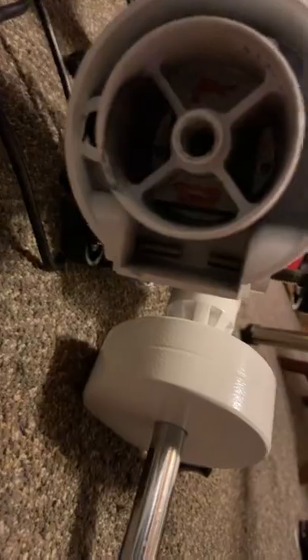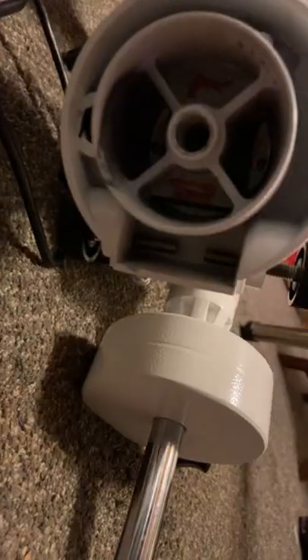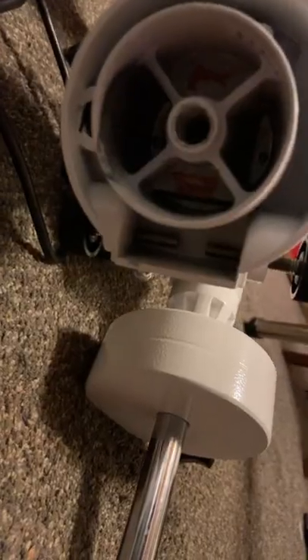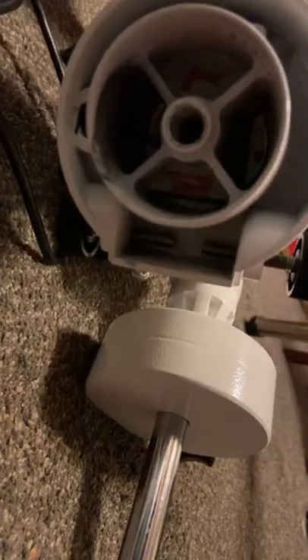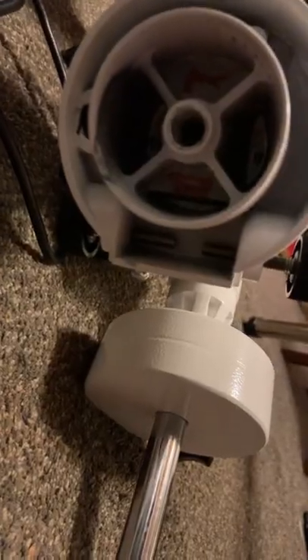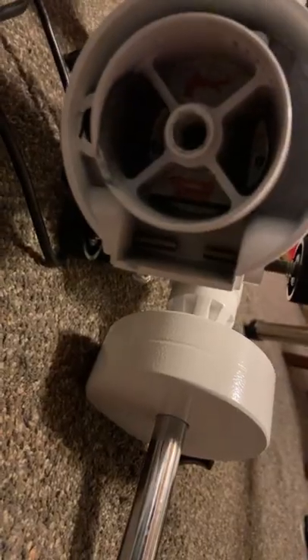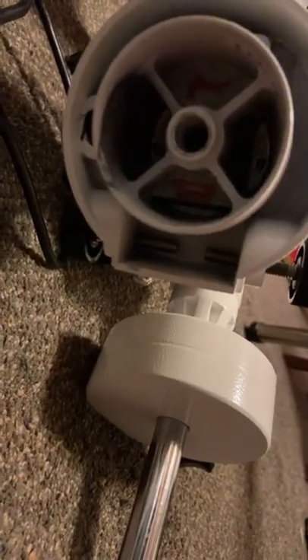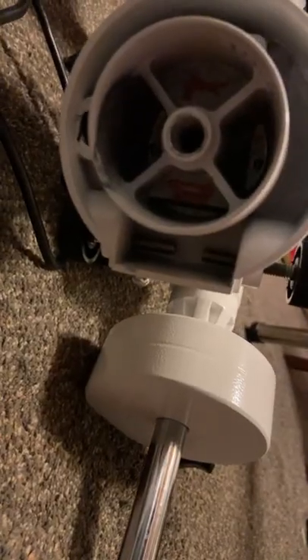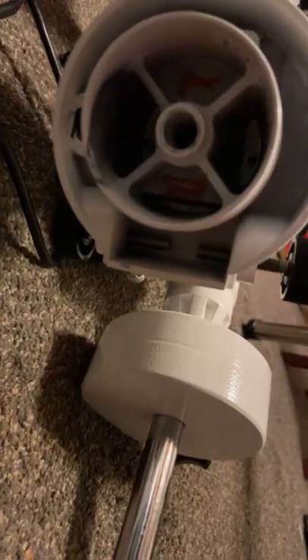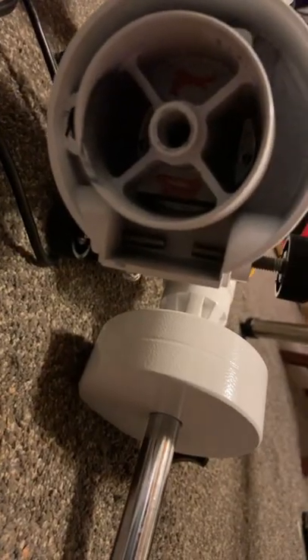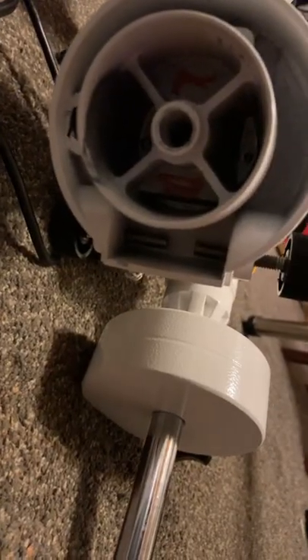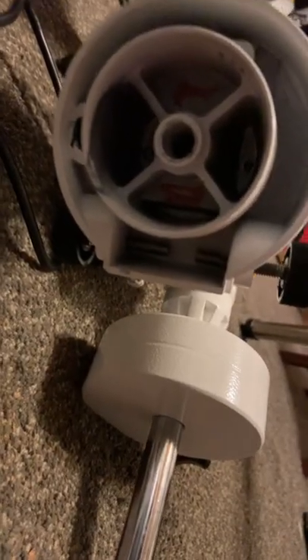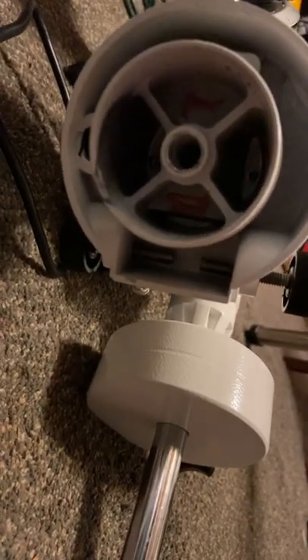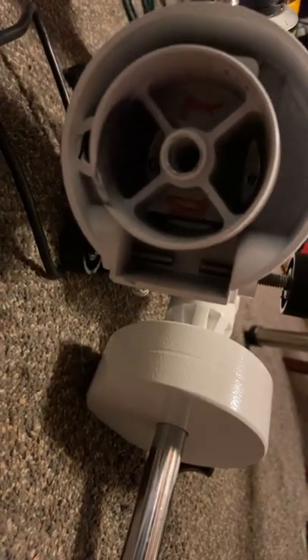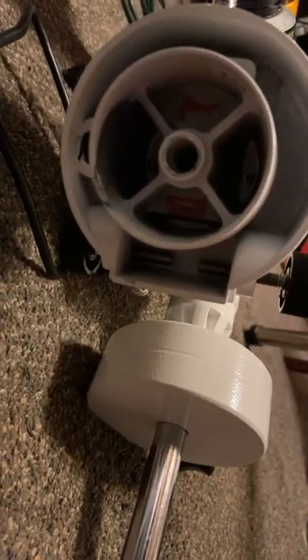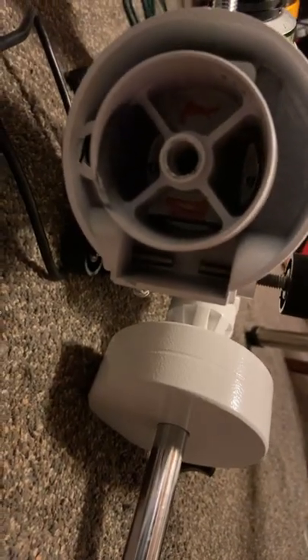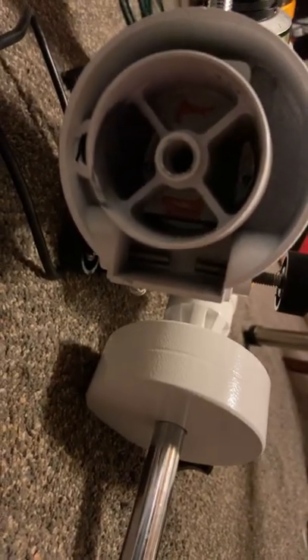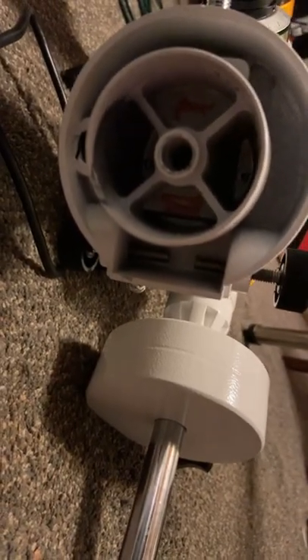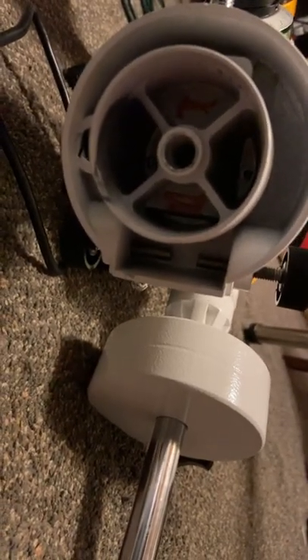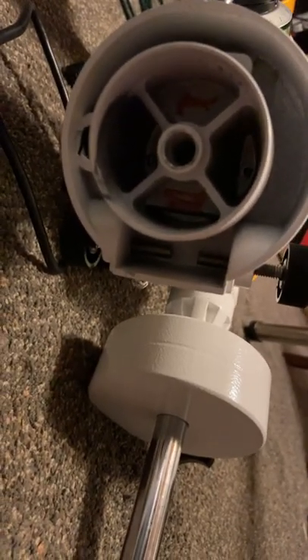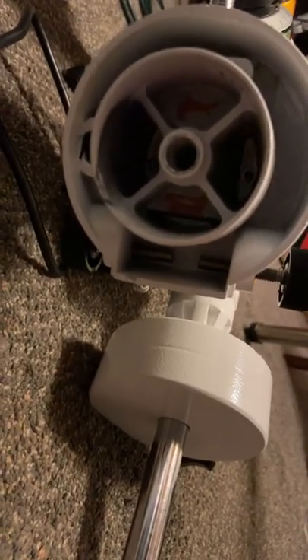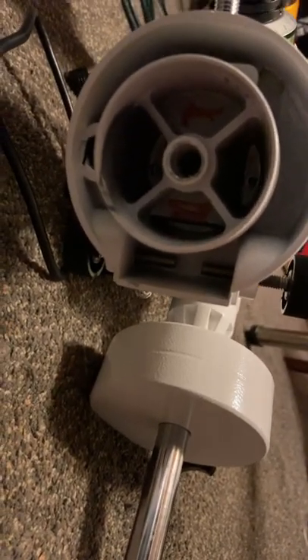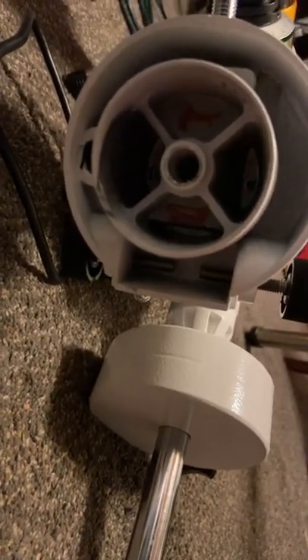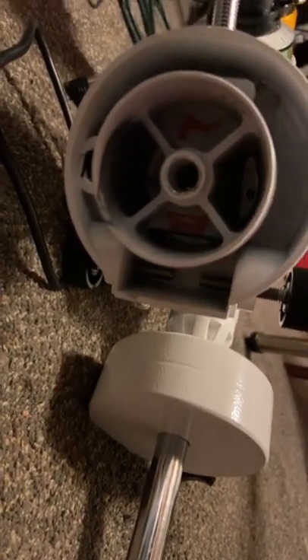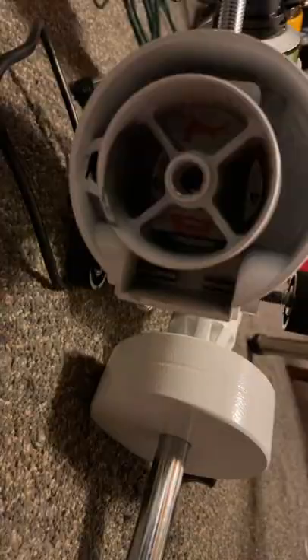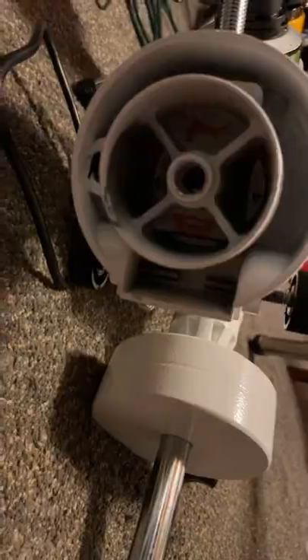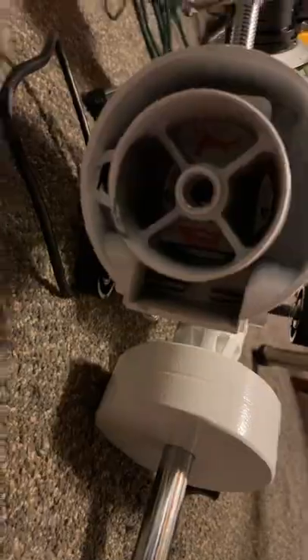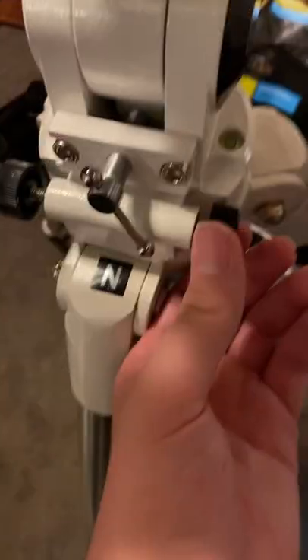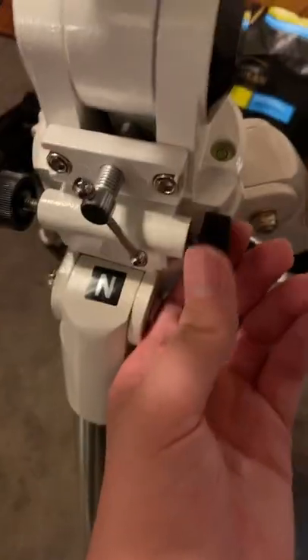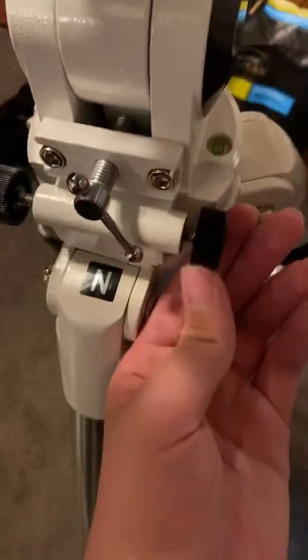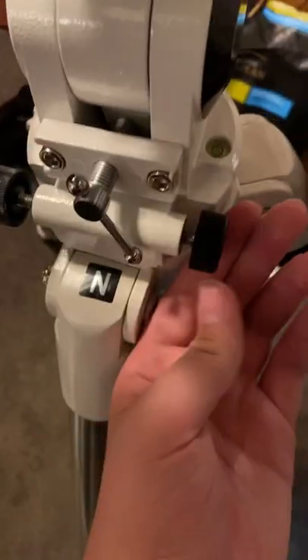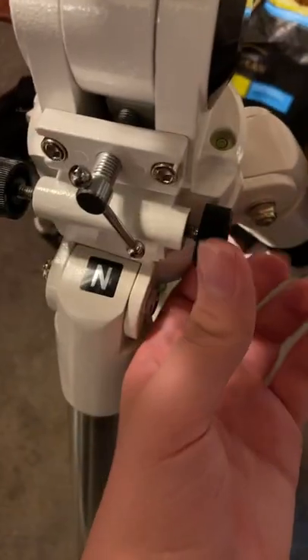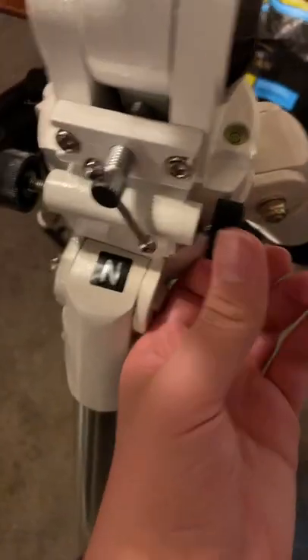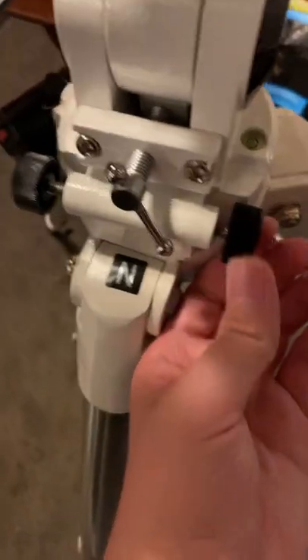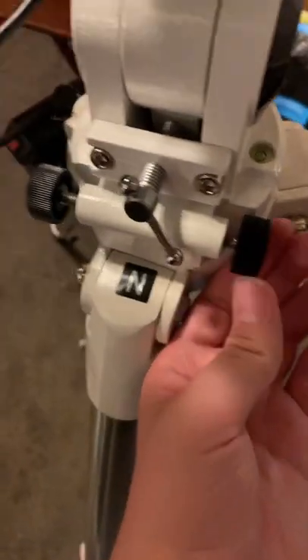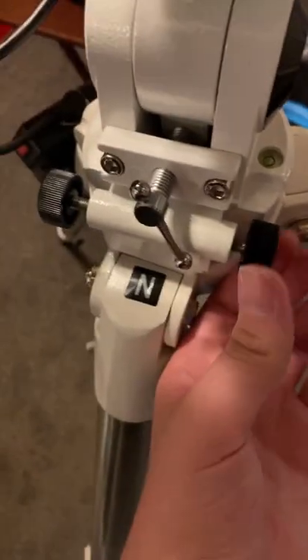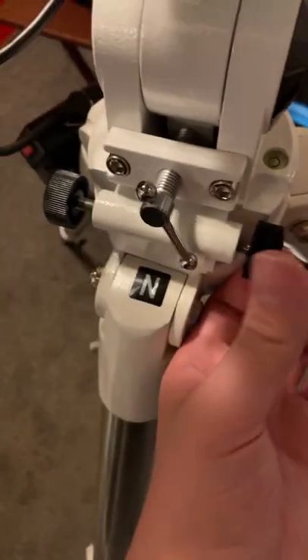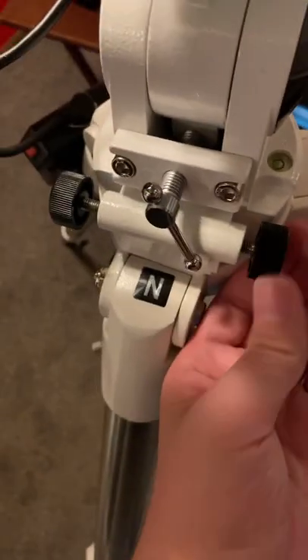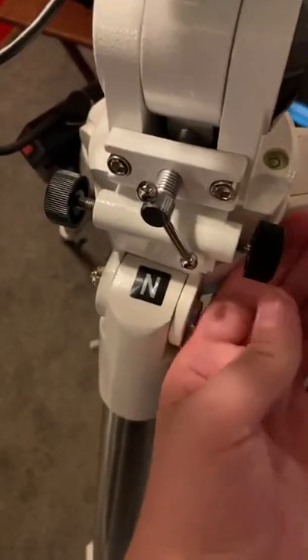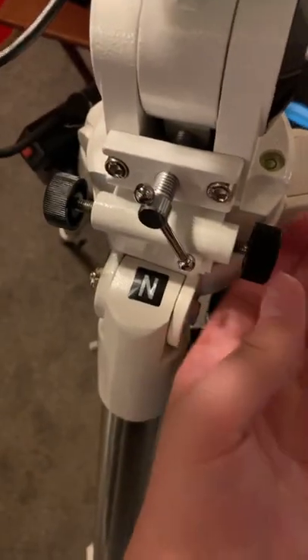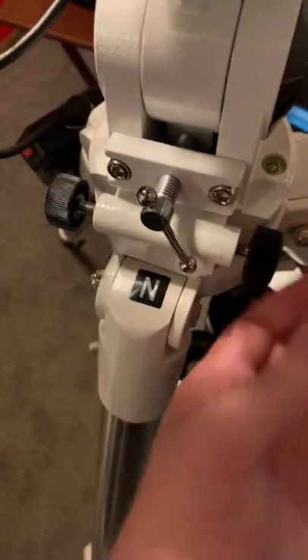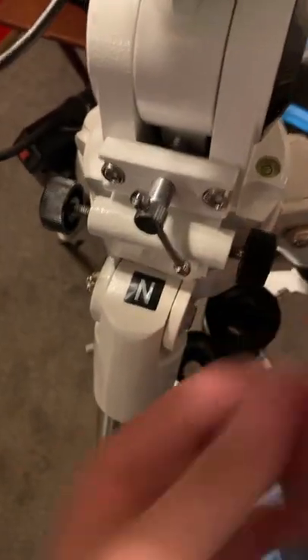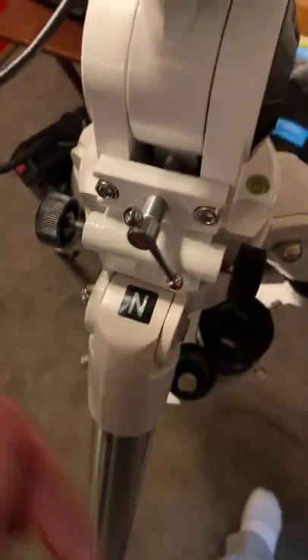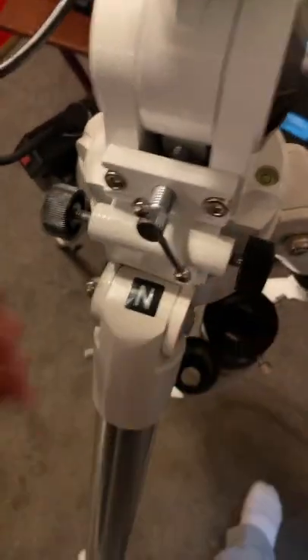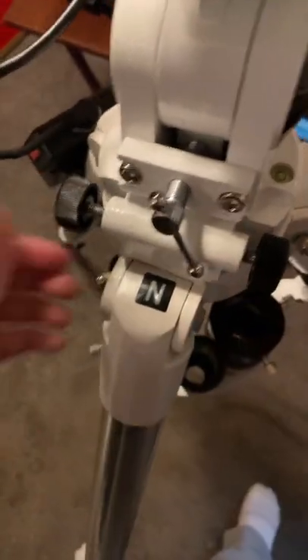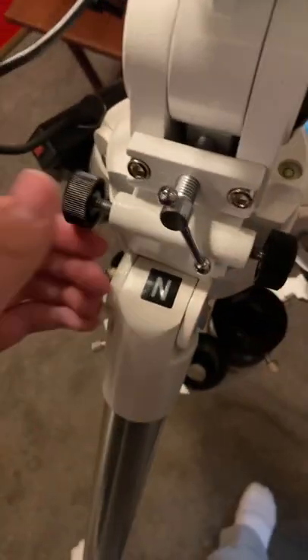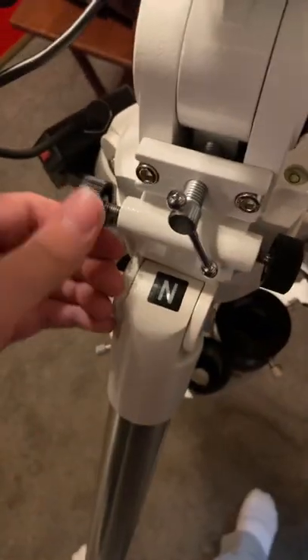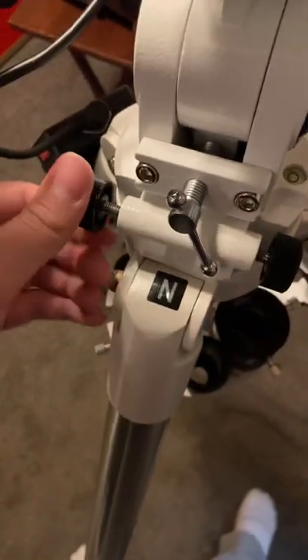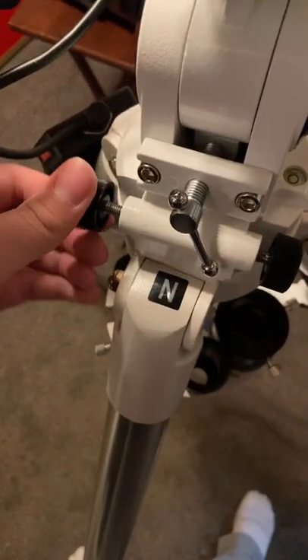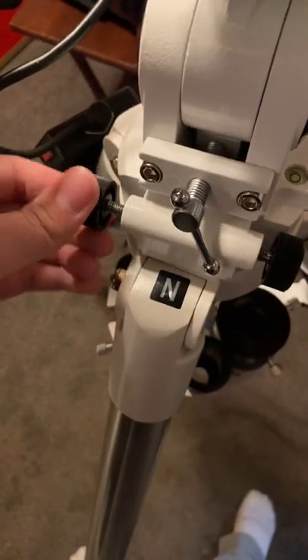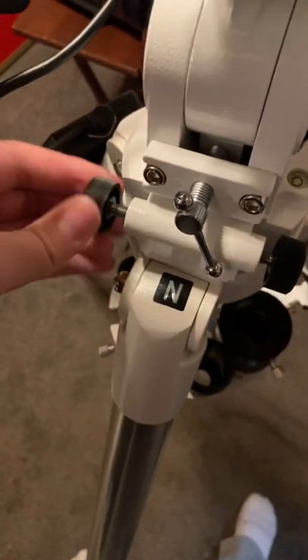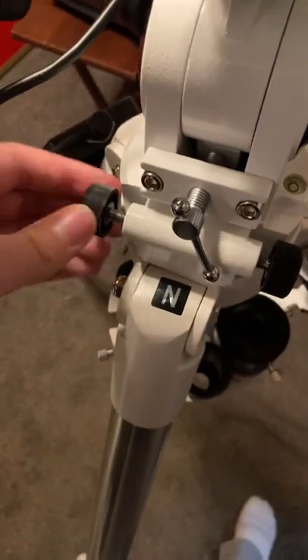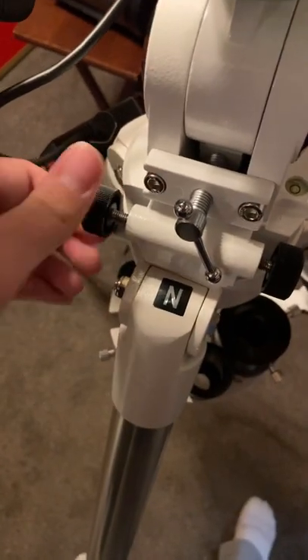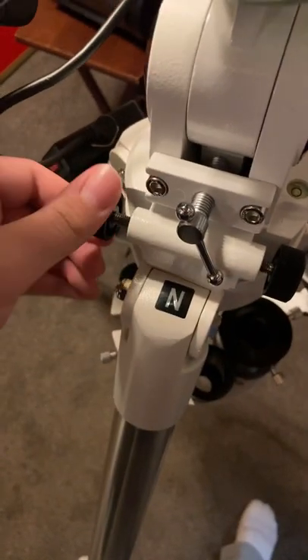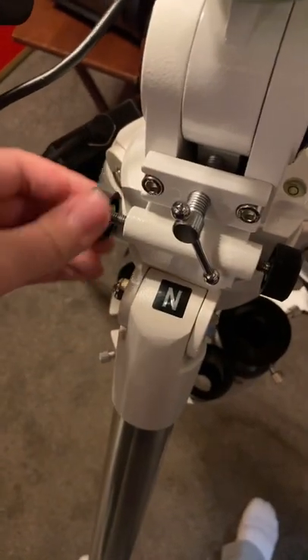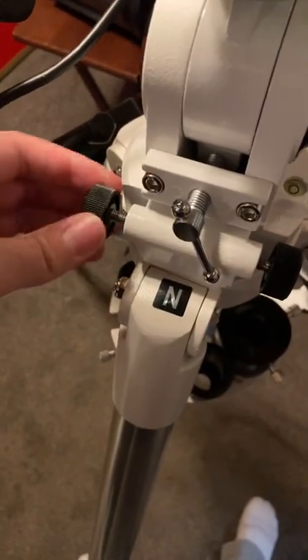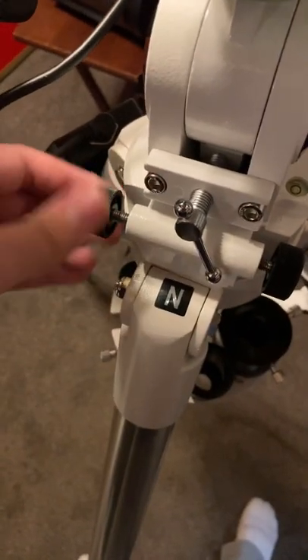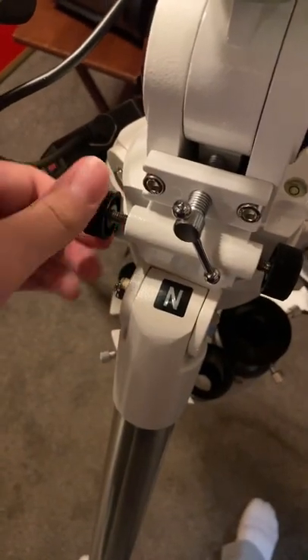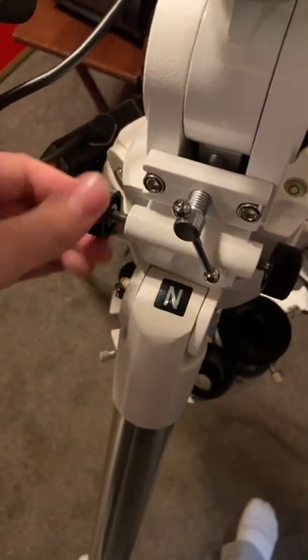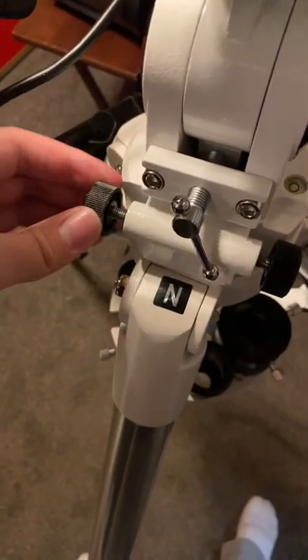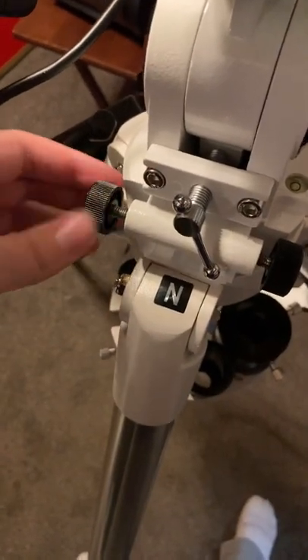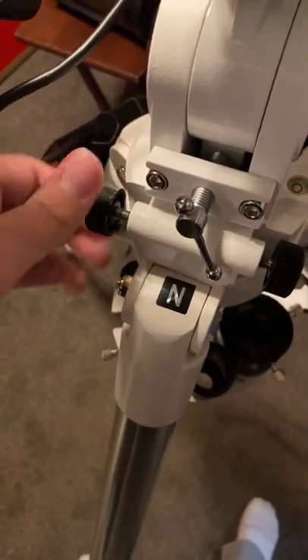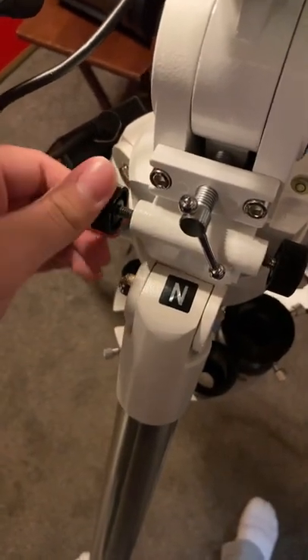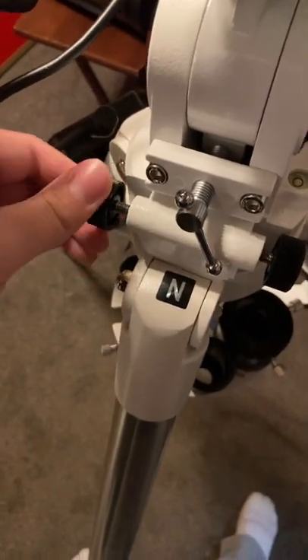Make sure these screws are loose enough to fit in between the peg. As you can see now, when I move these screws, the mount moves left to right.